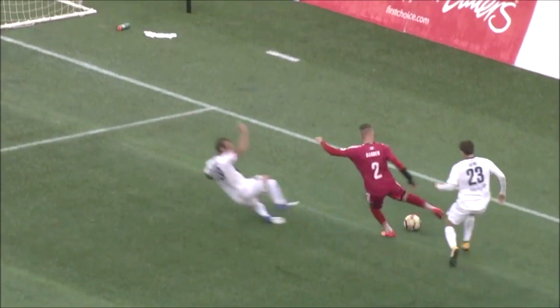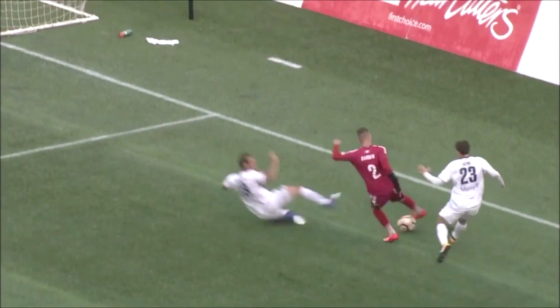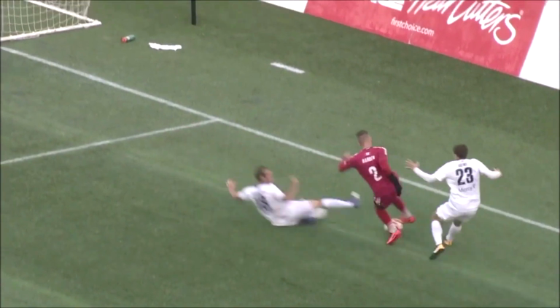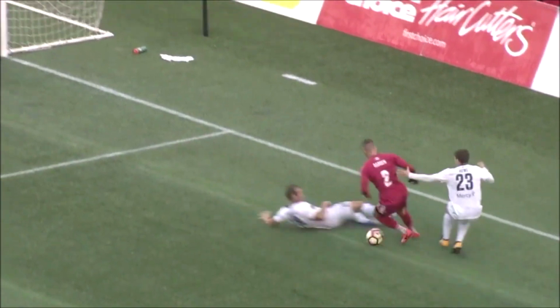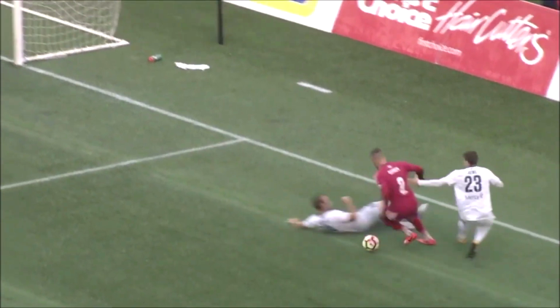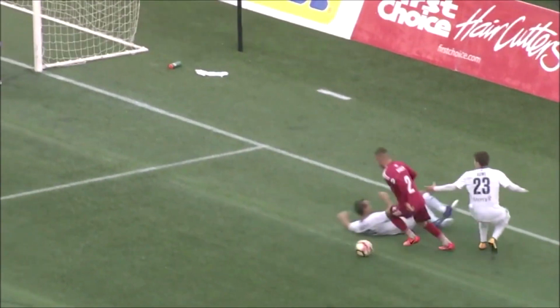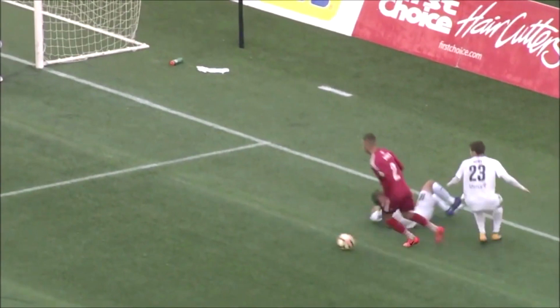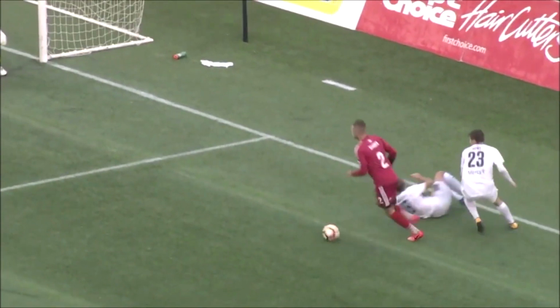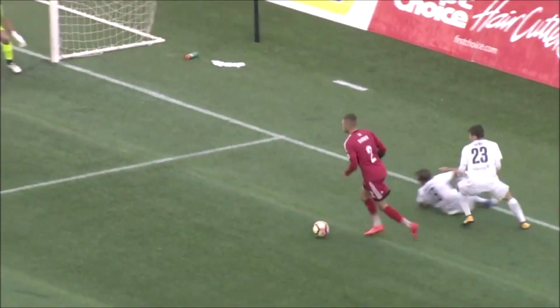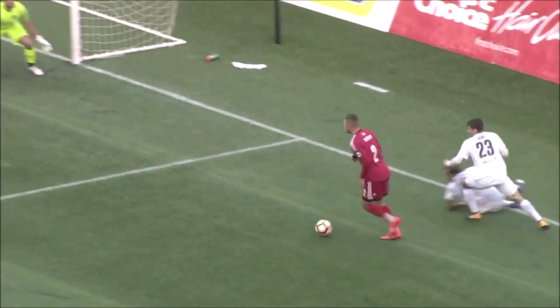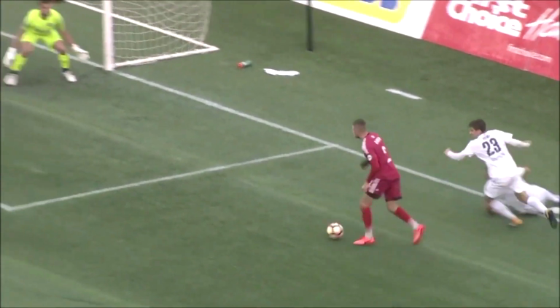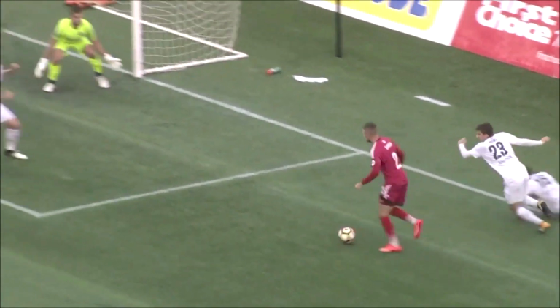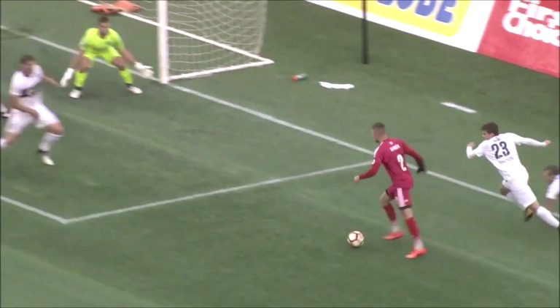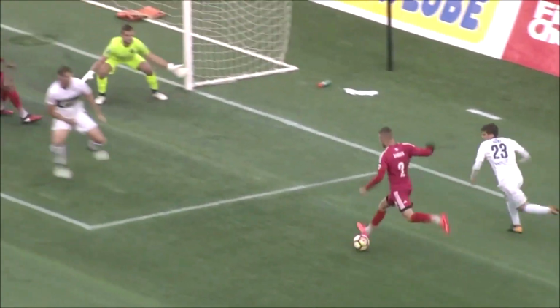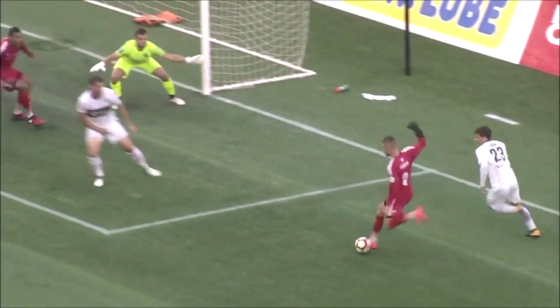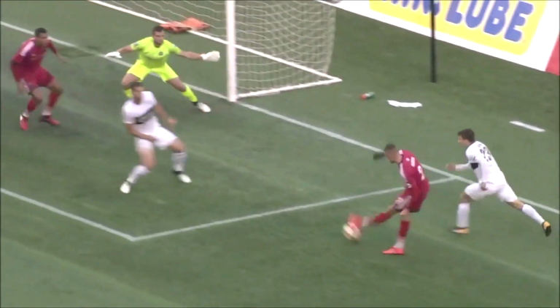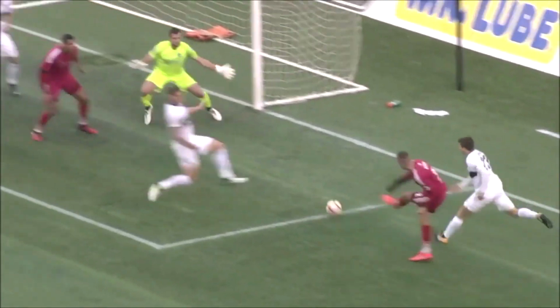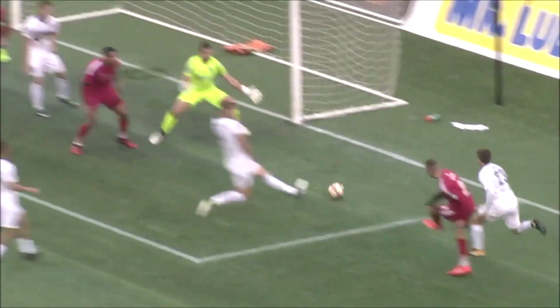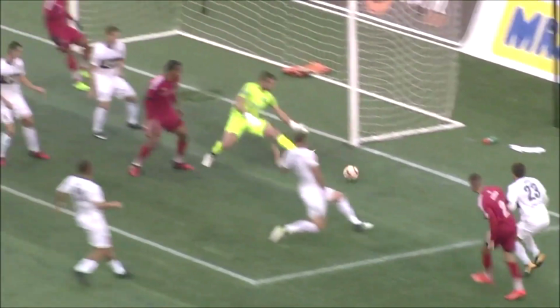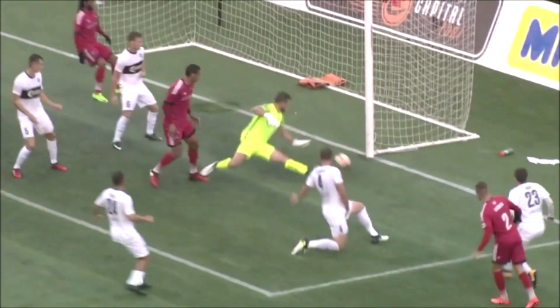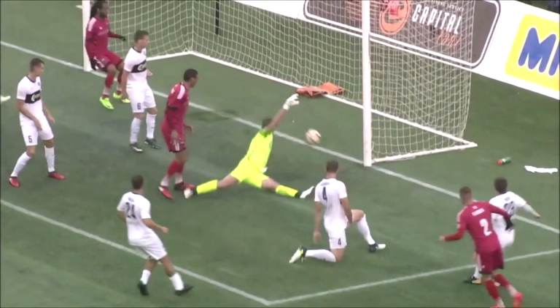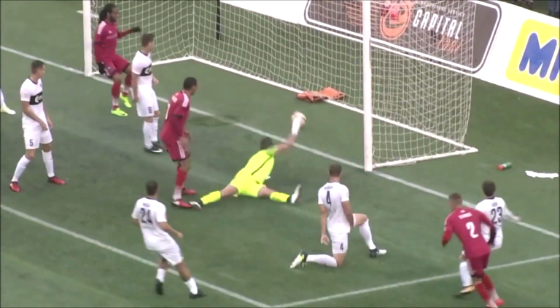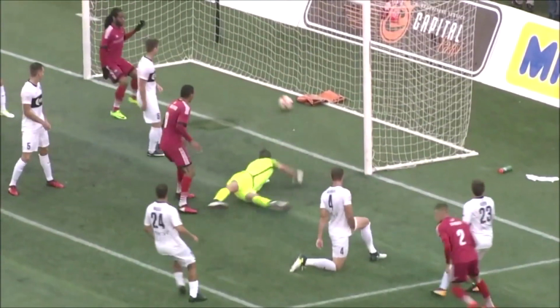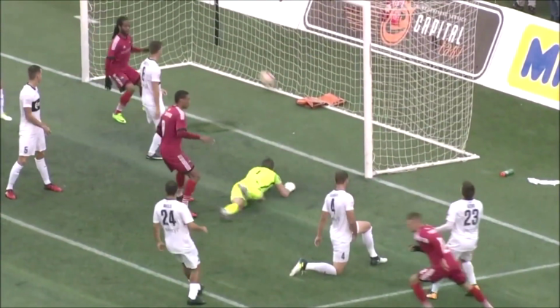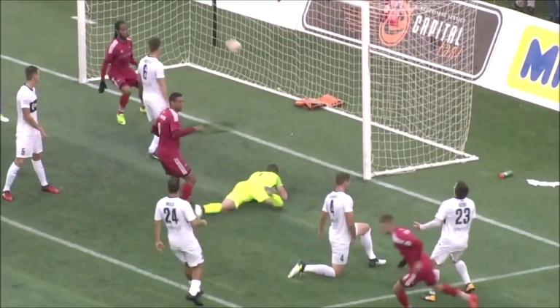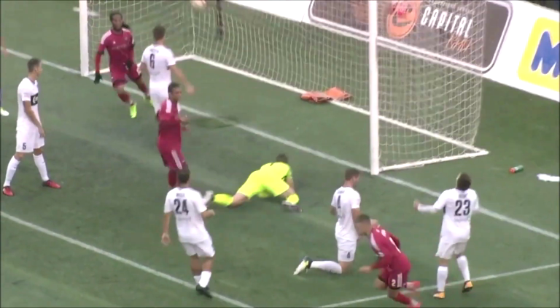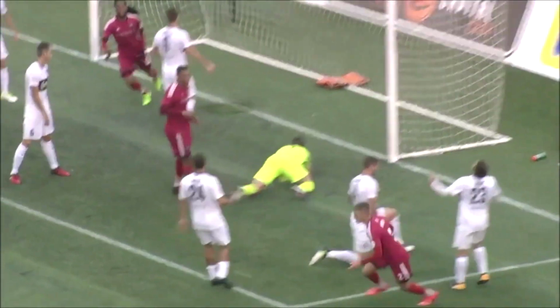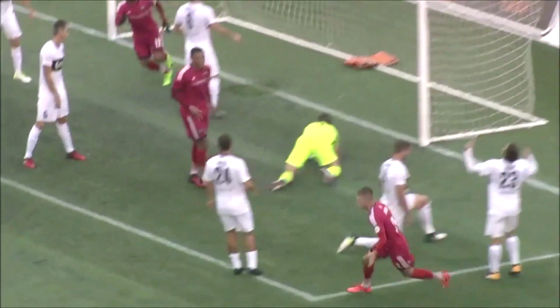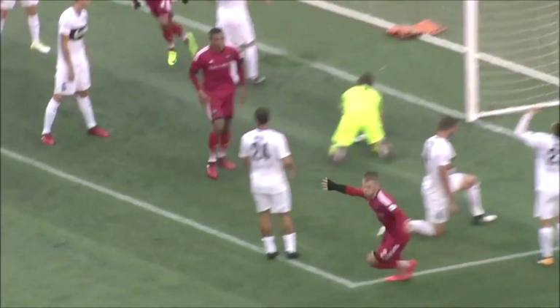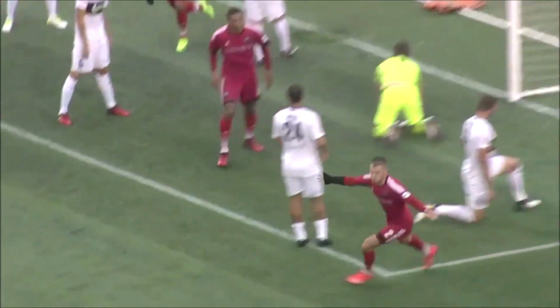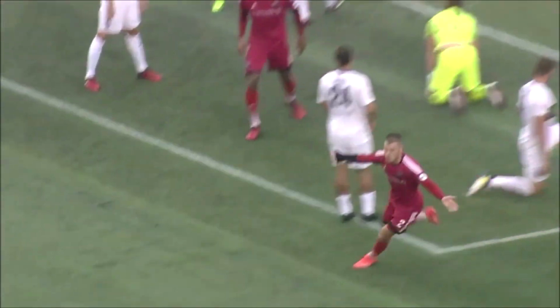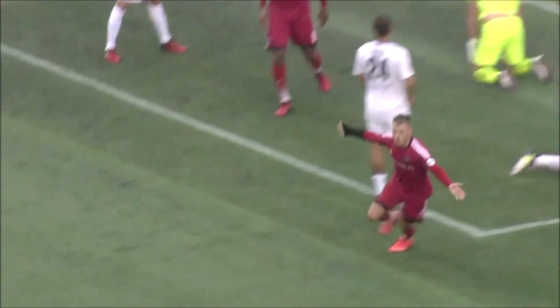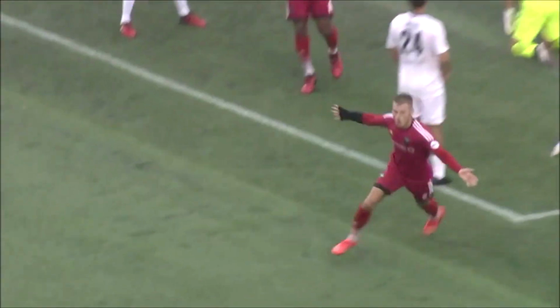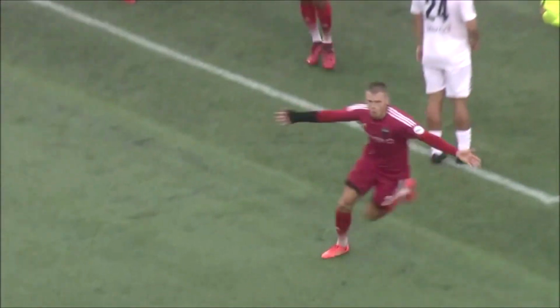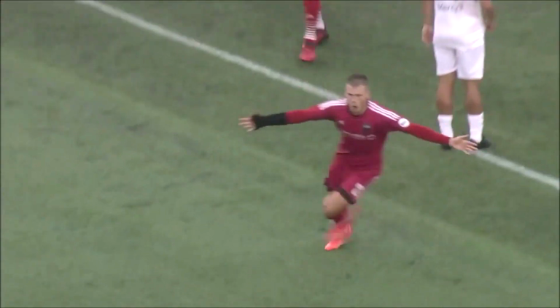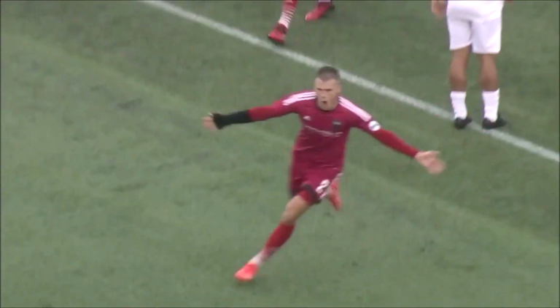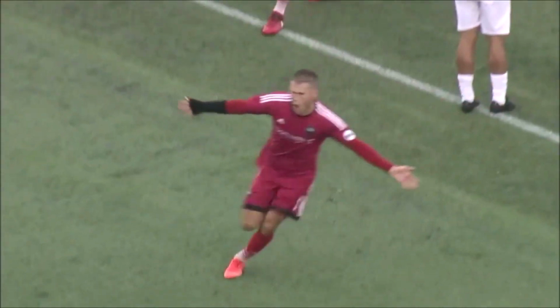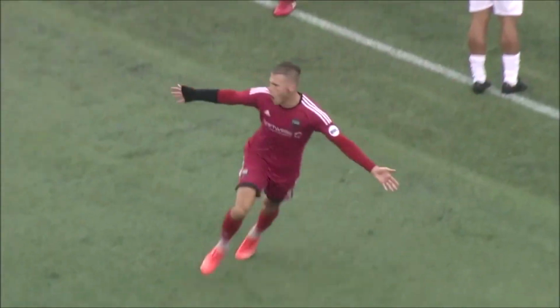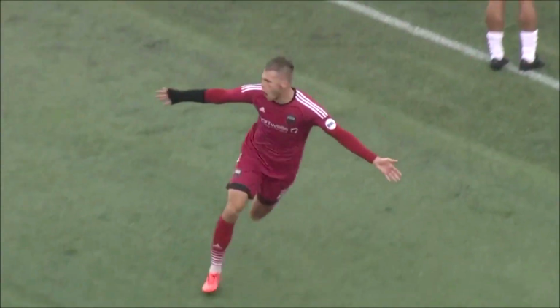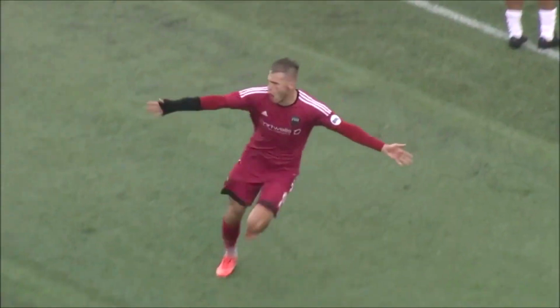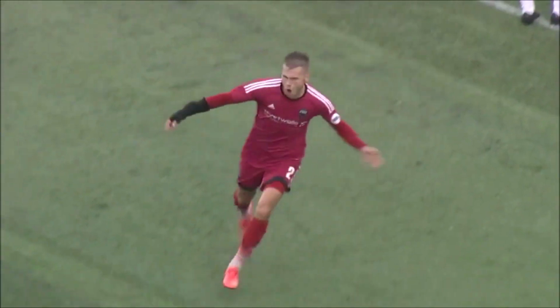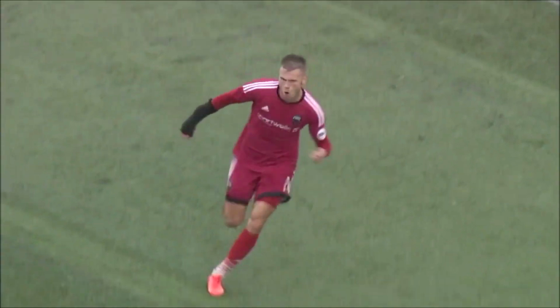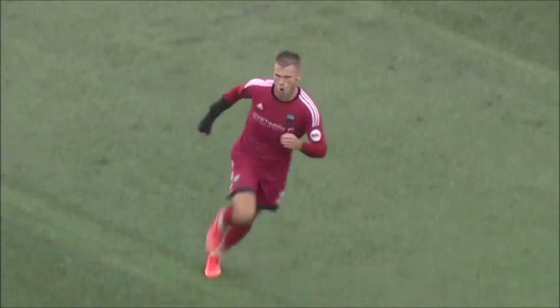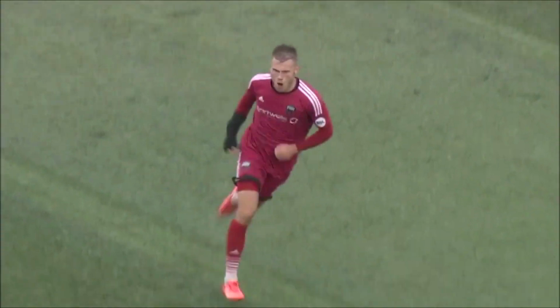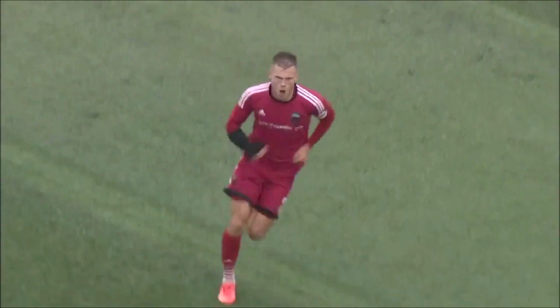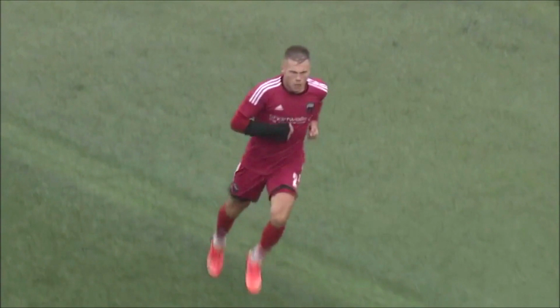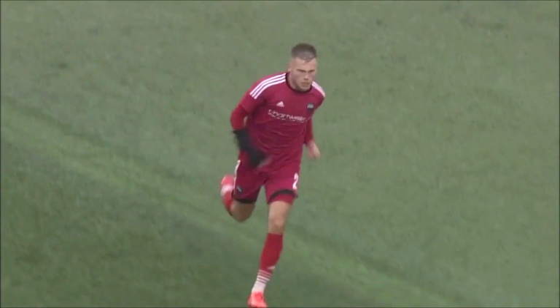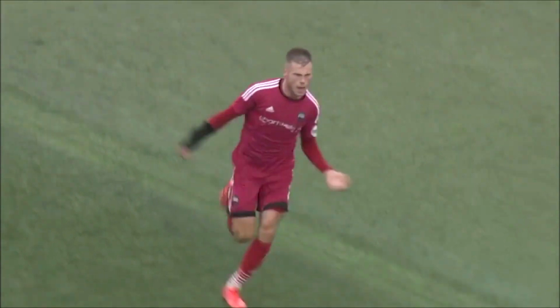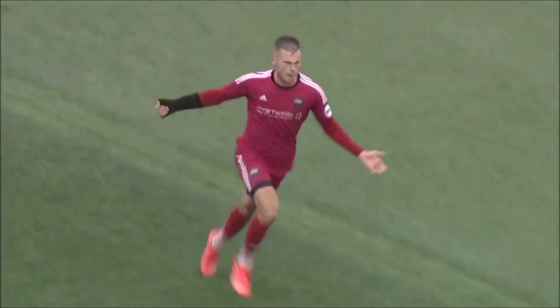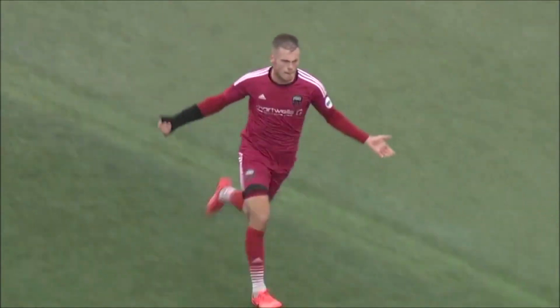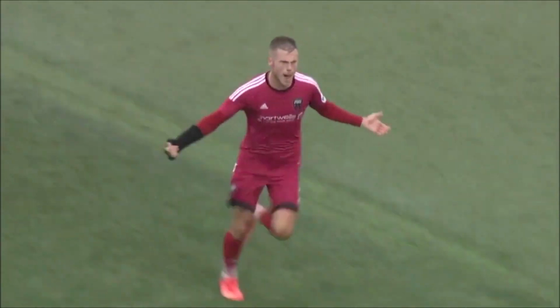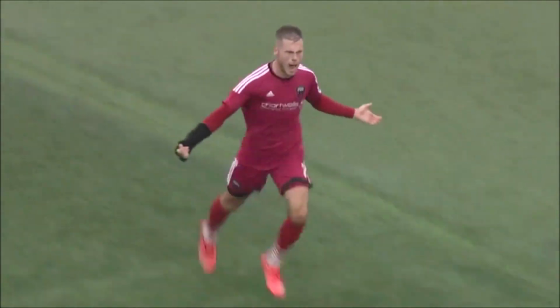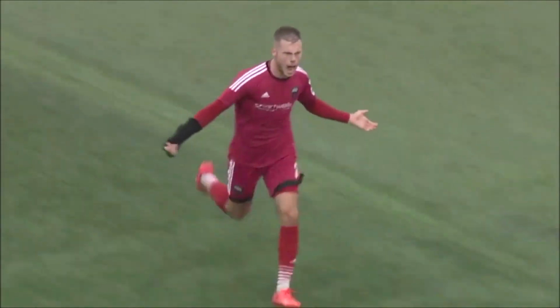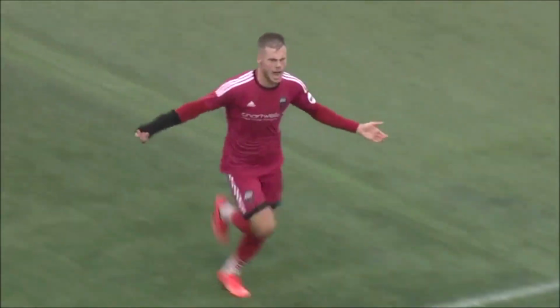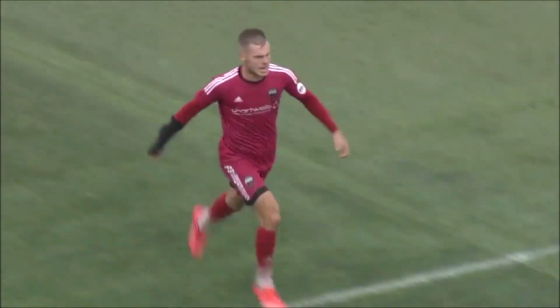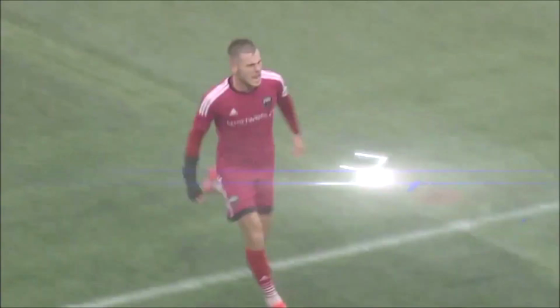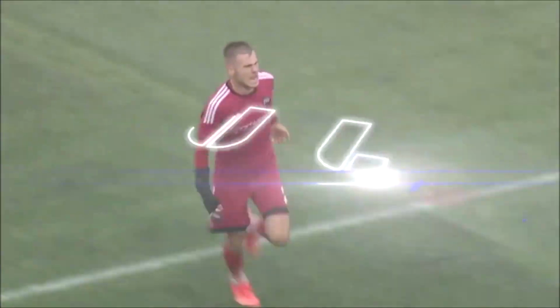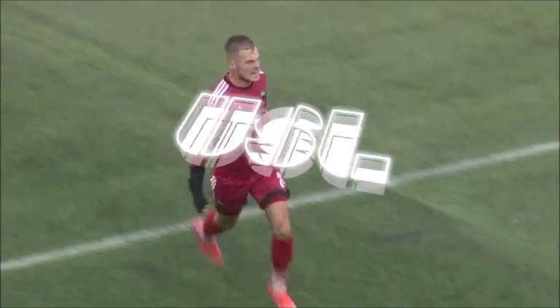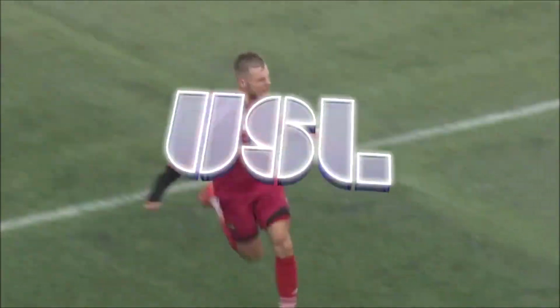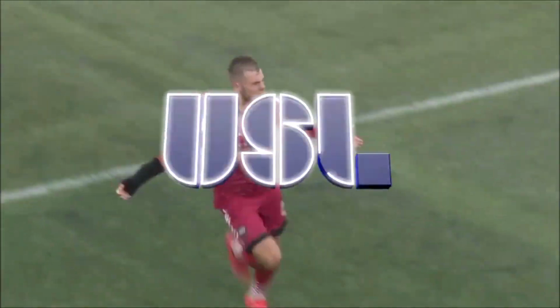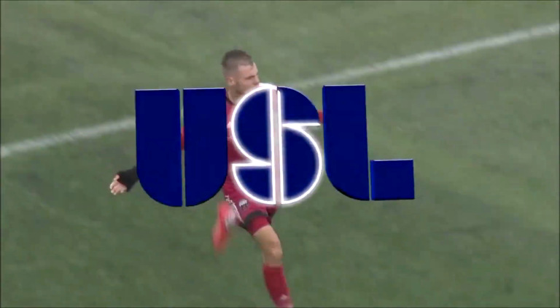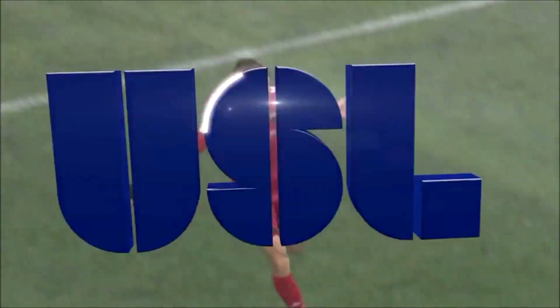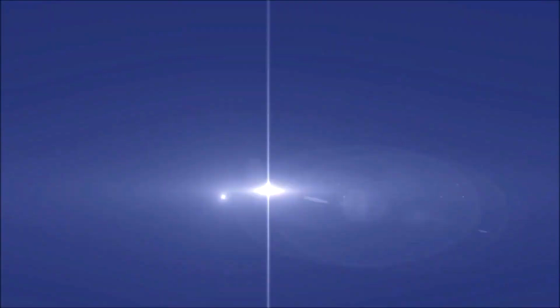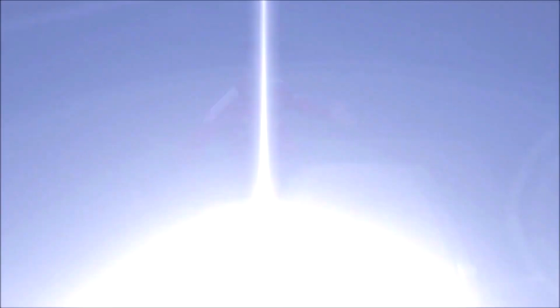That was a thing of beauty. And Fury are on the board, deservedly so.